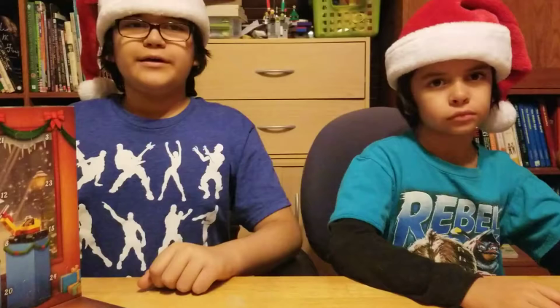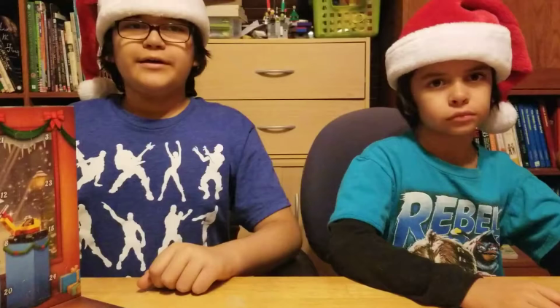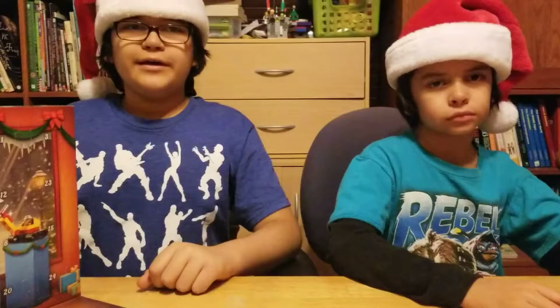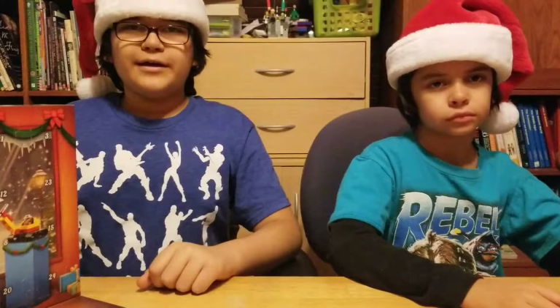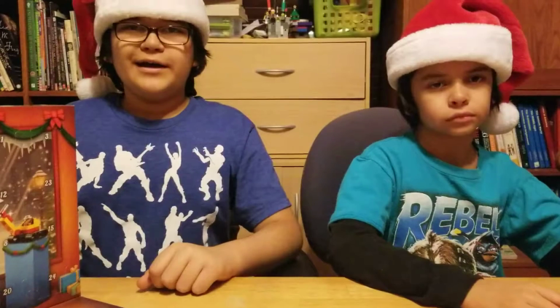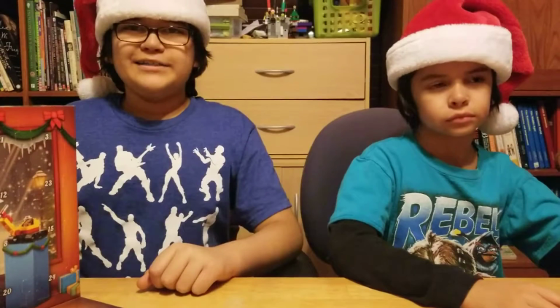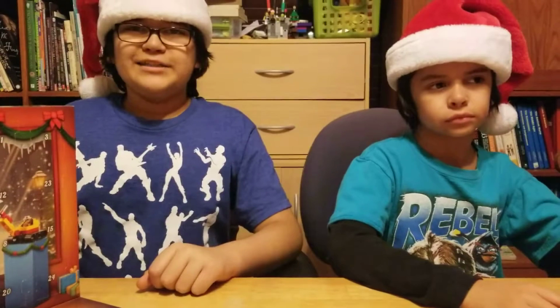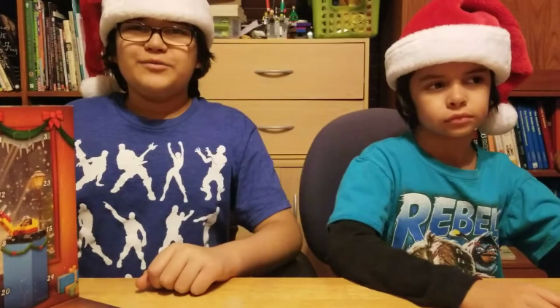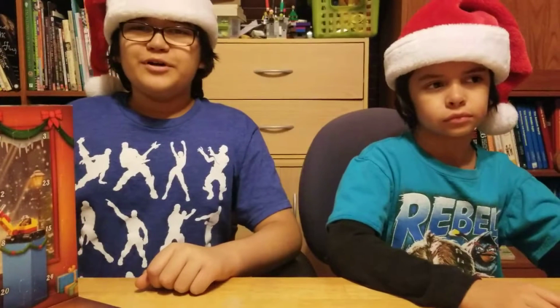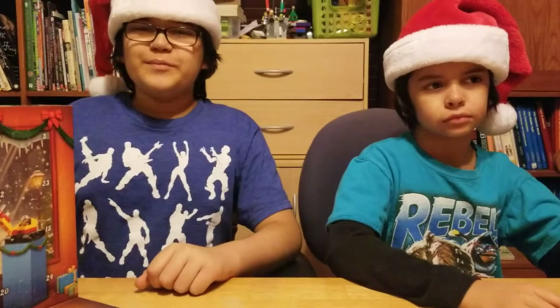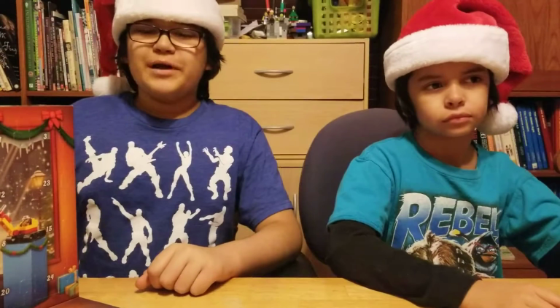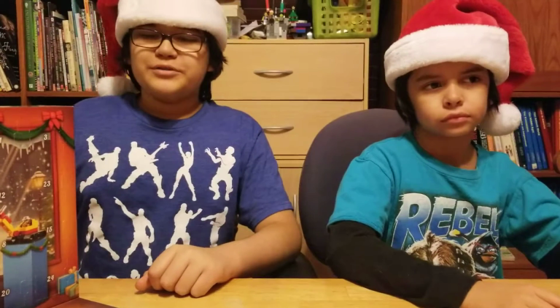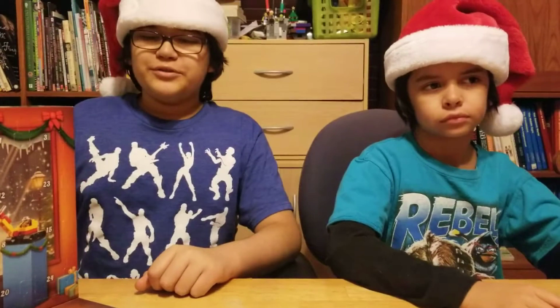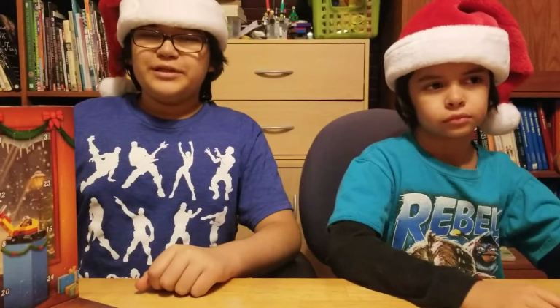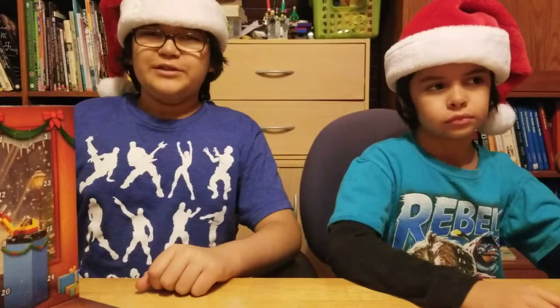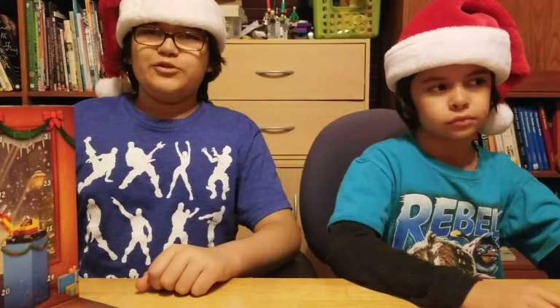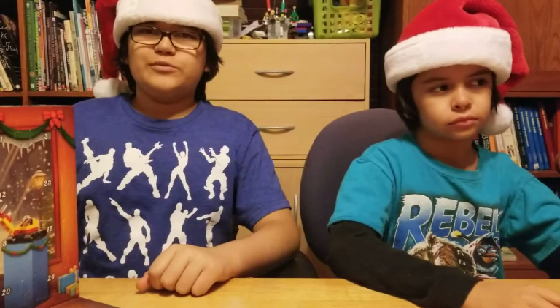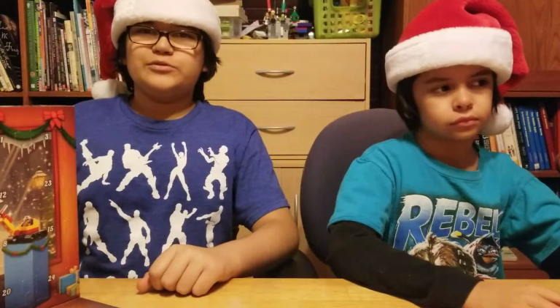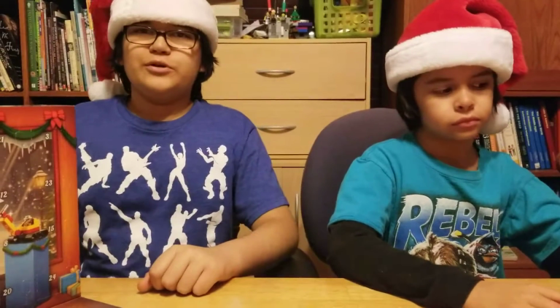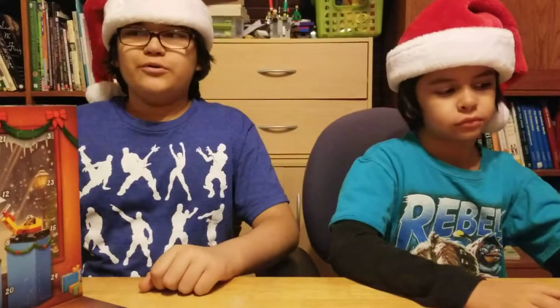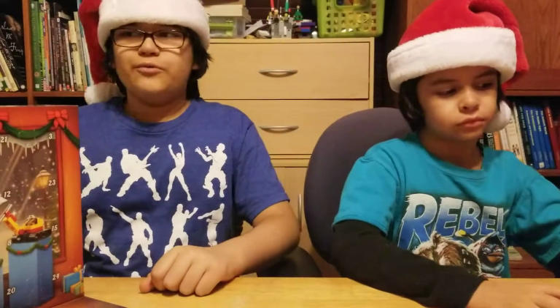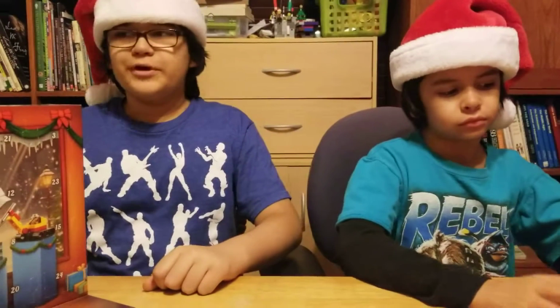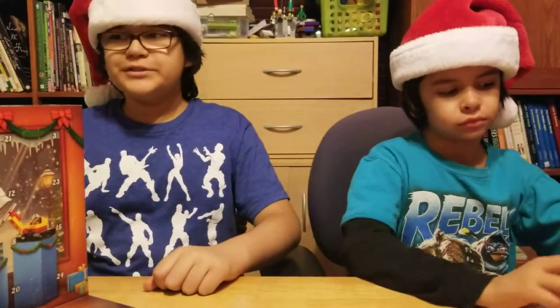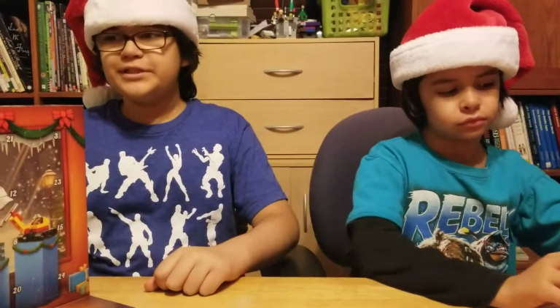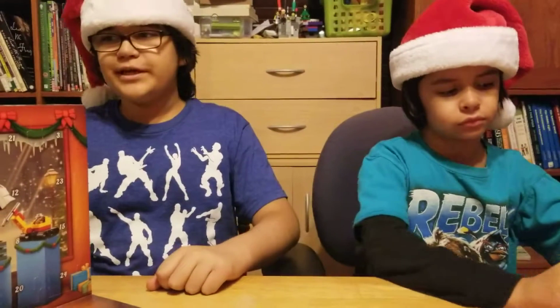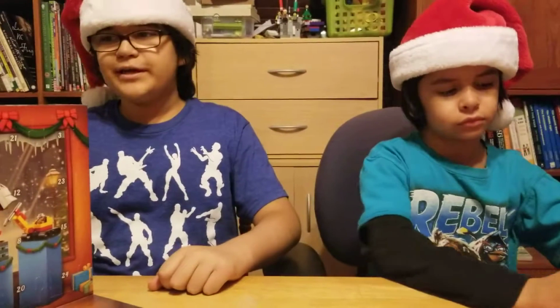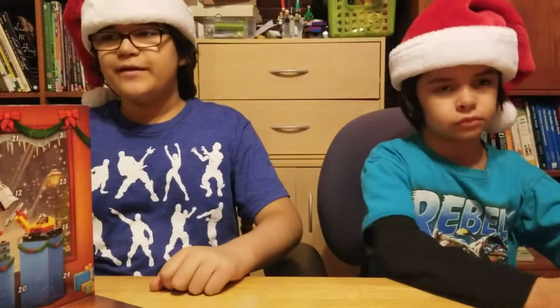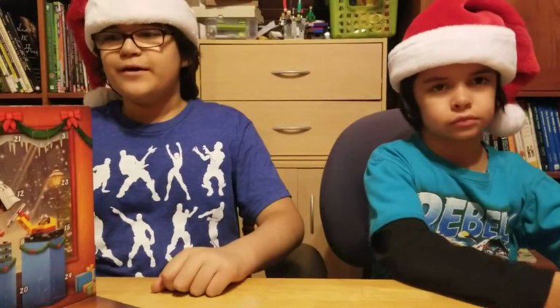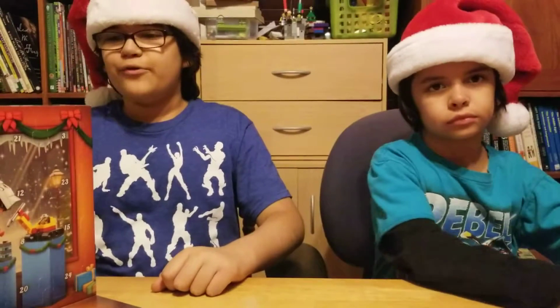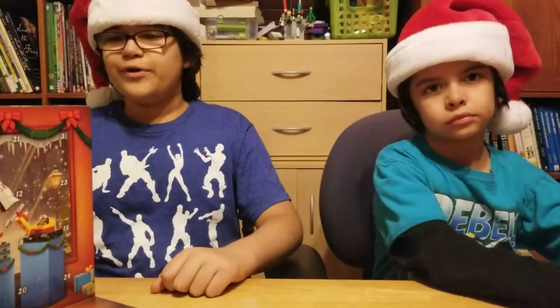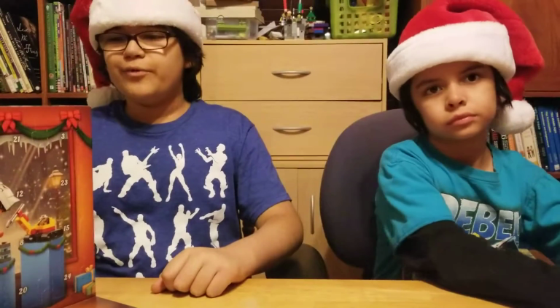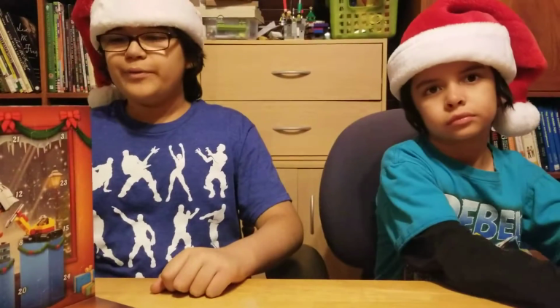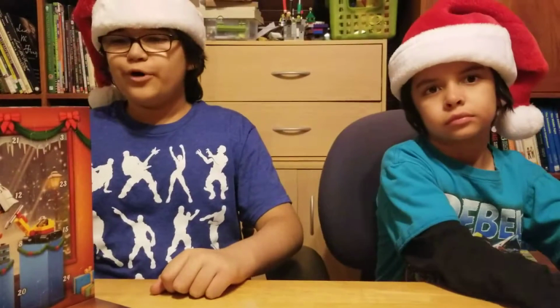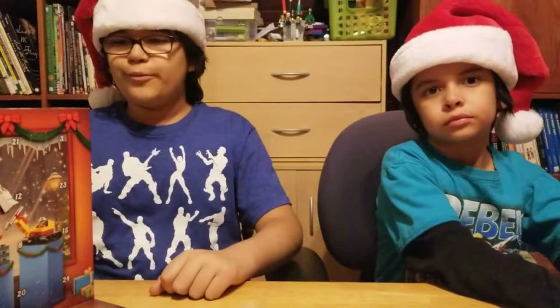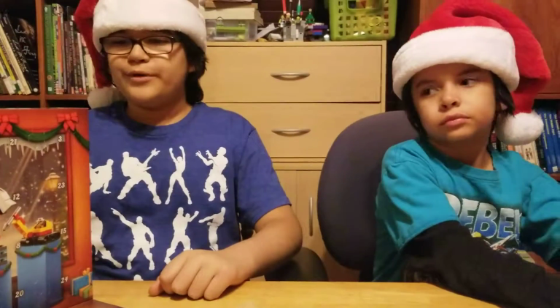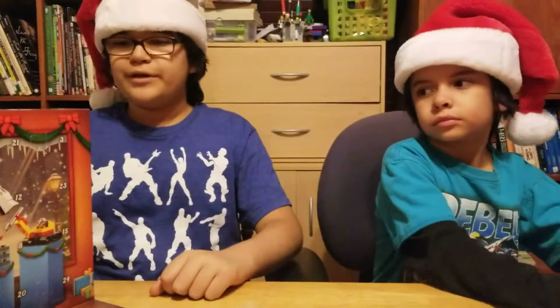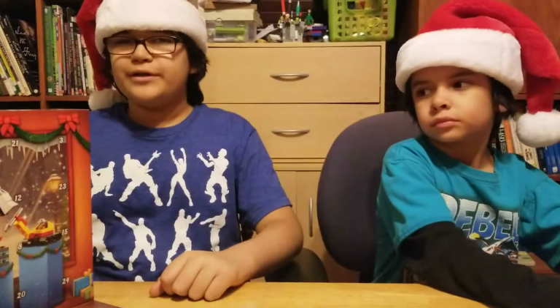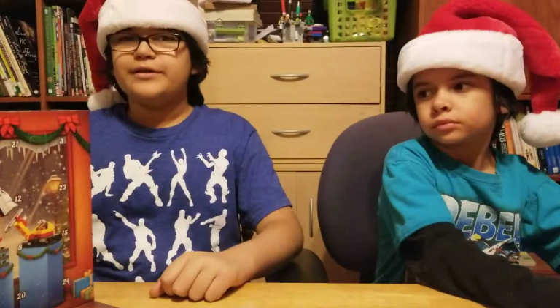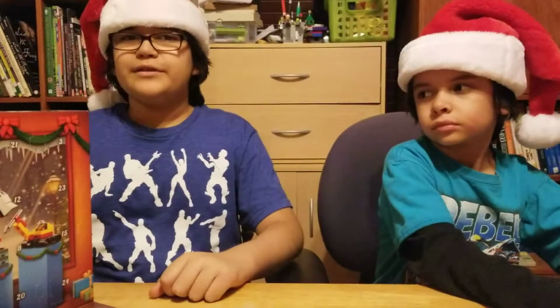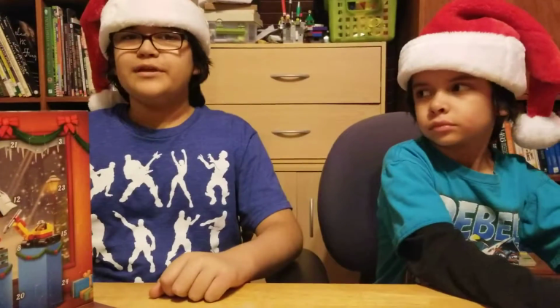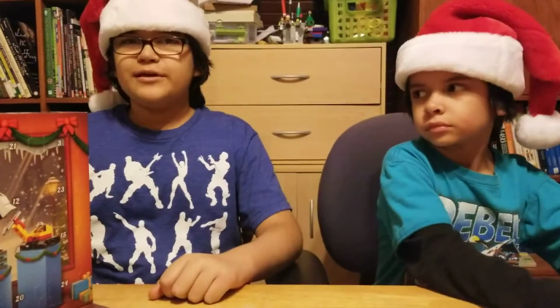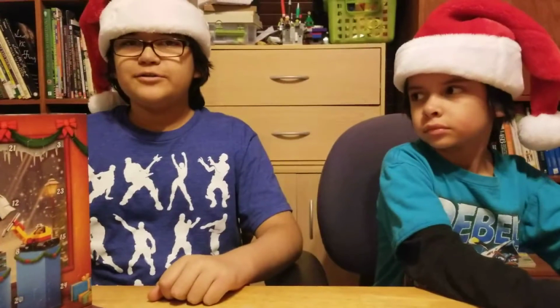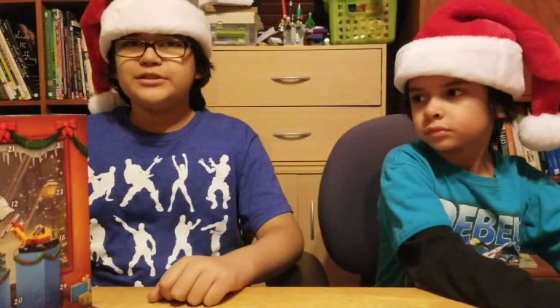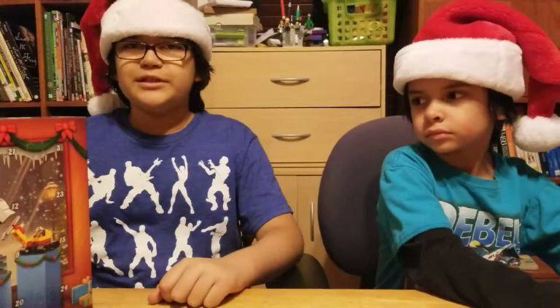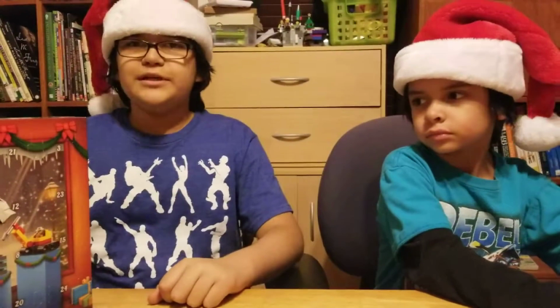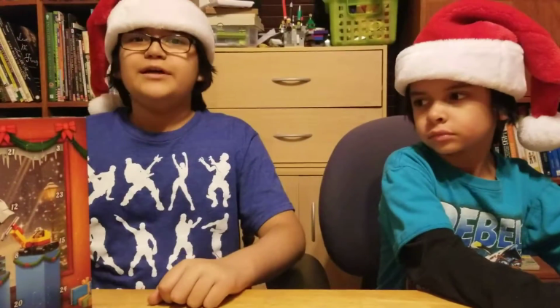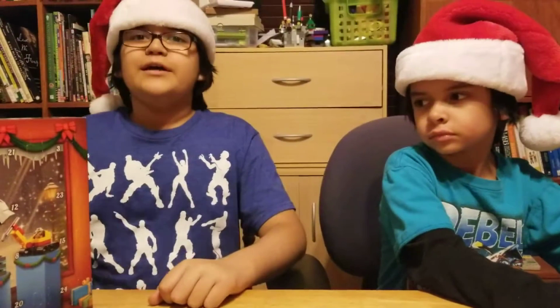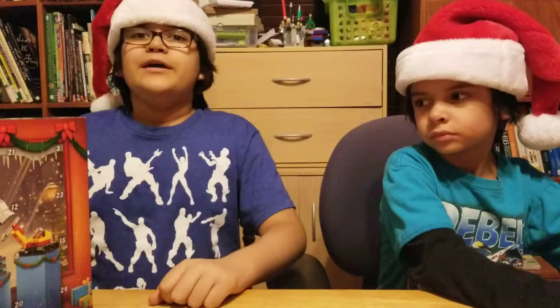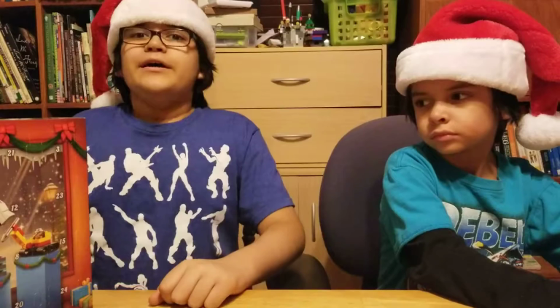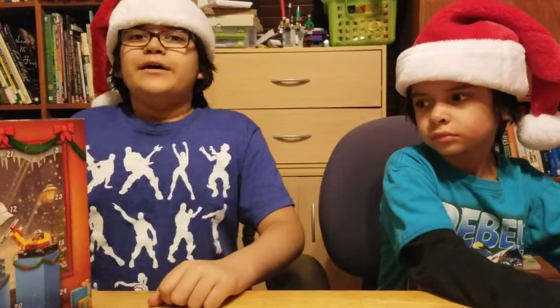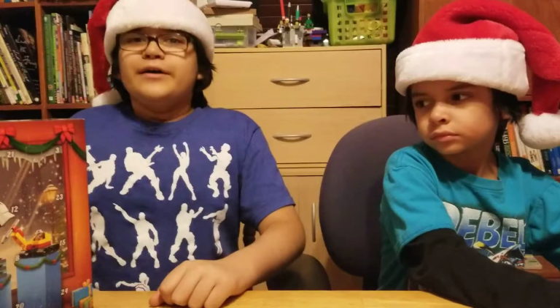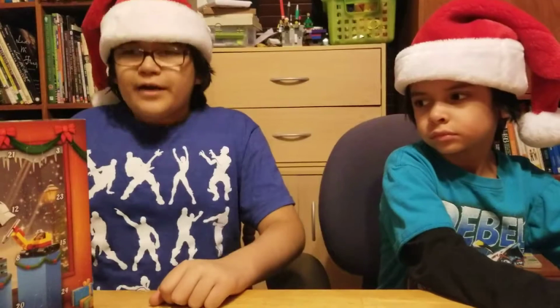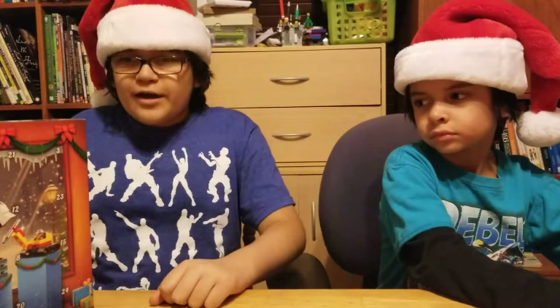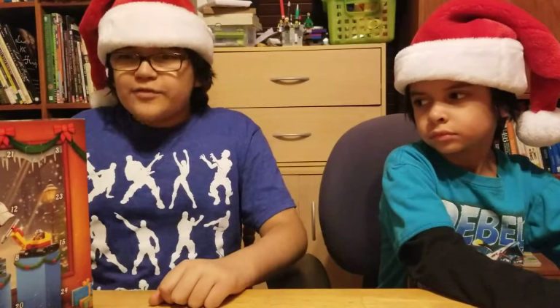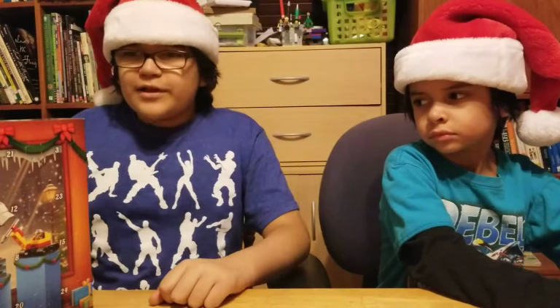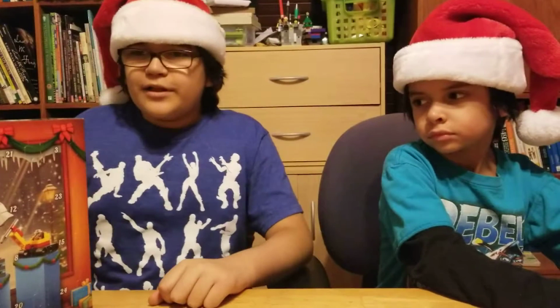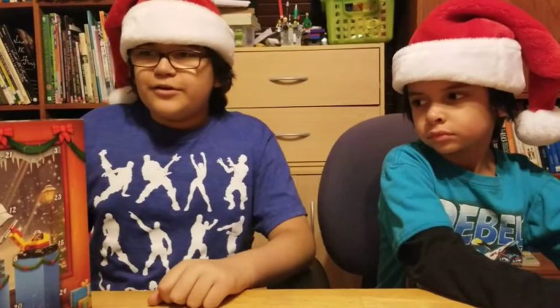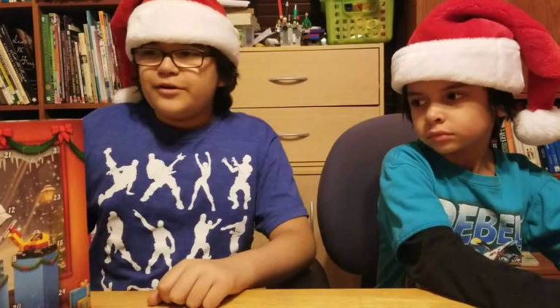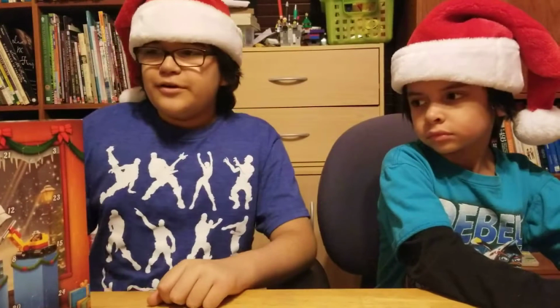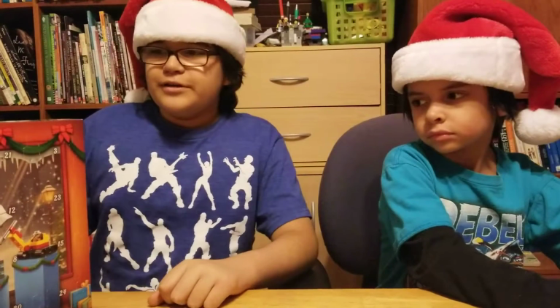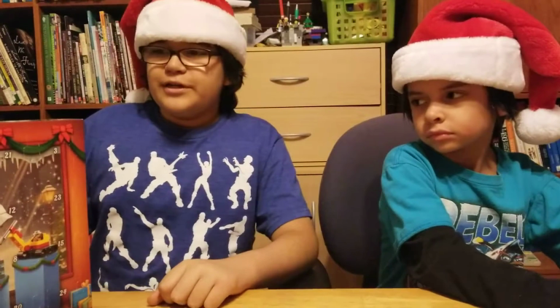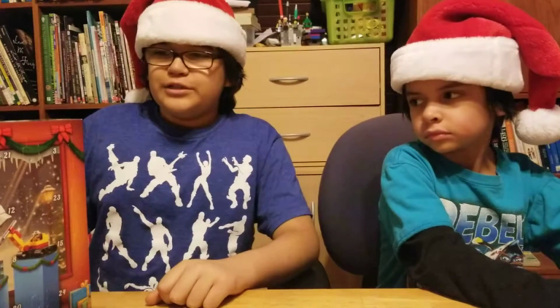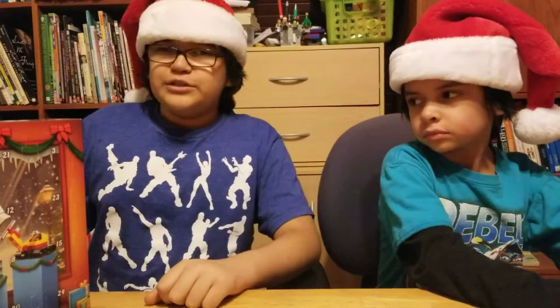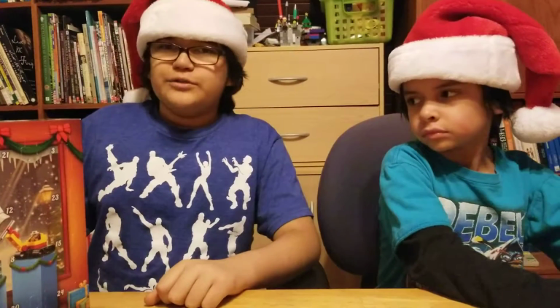Hey guys, and welcome back to the Torbosco, where today we will be opening the LEGO City Advent Calendar Day 2.